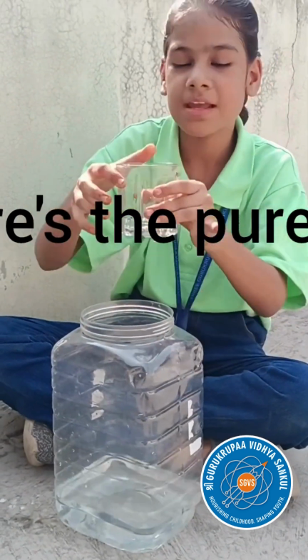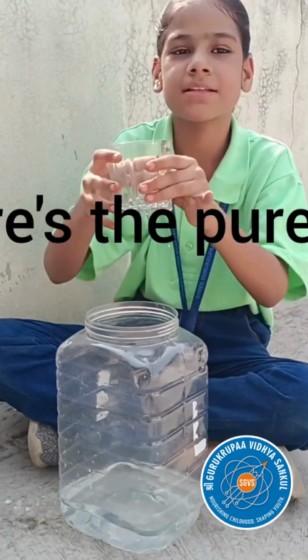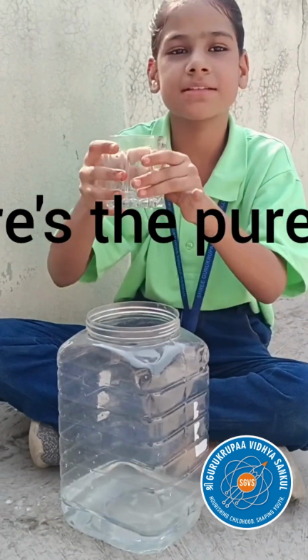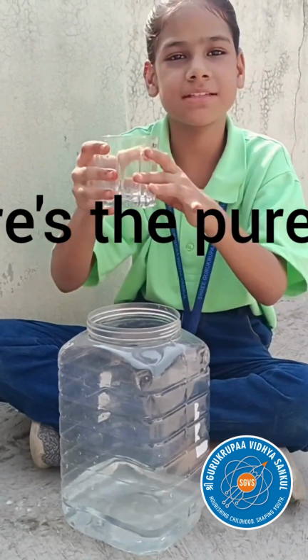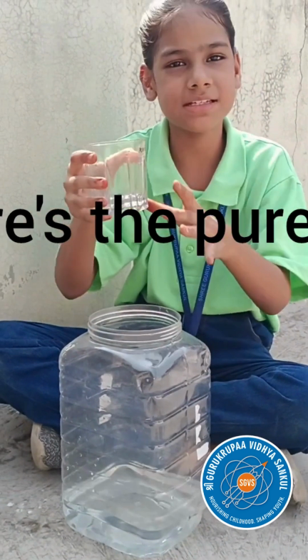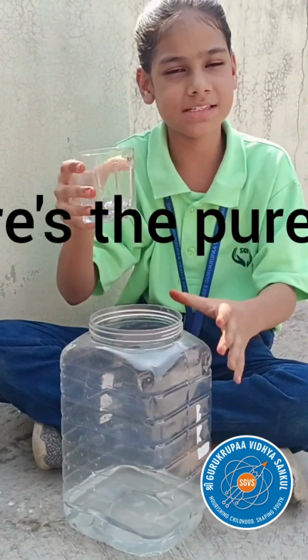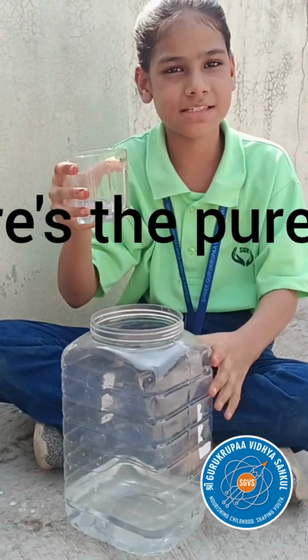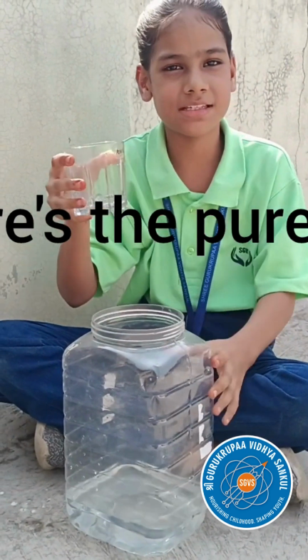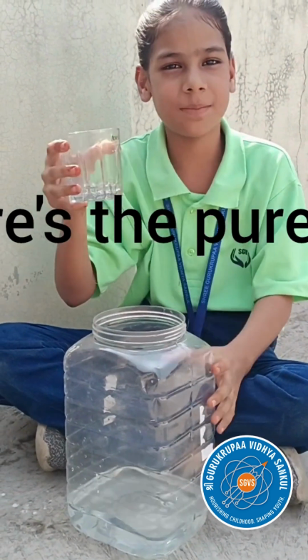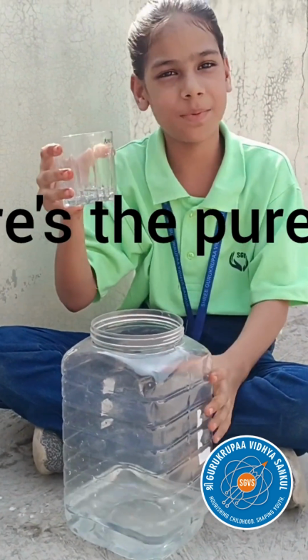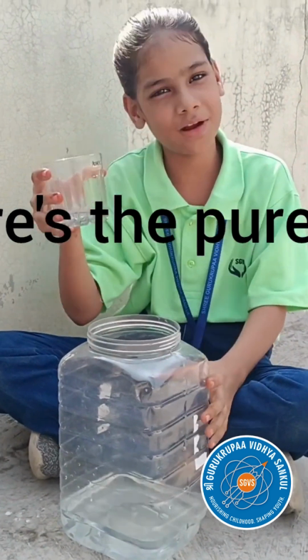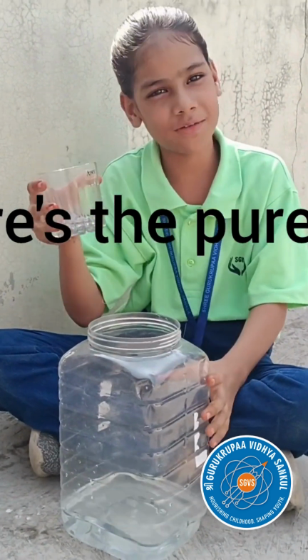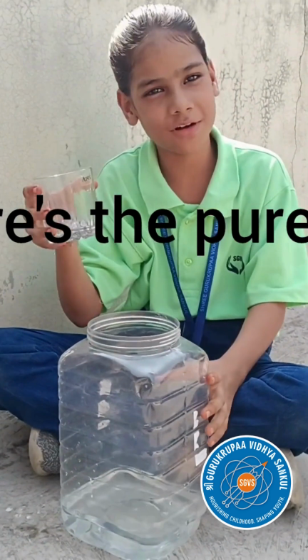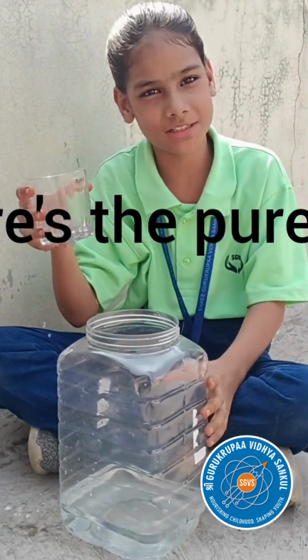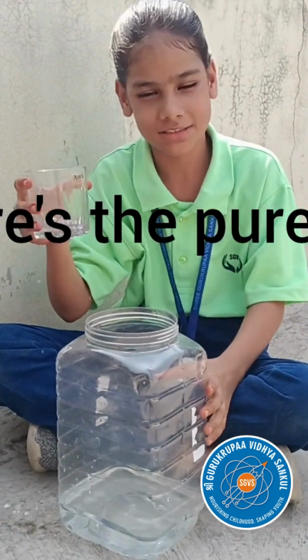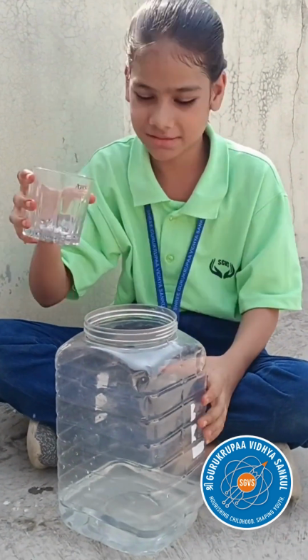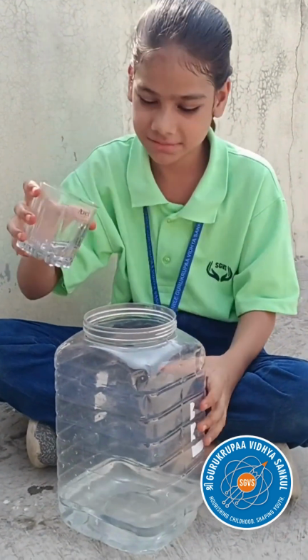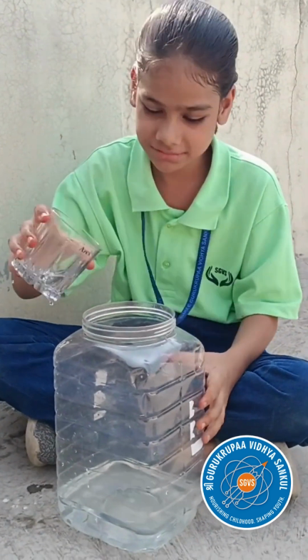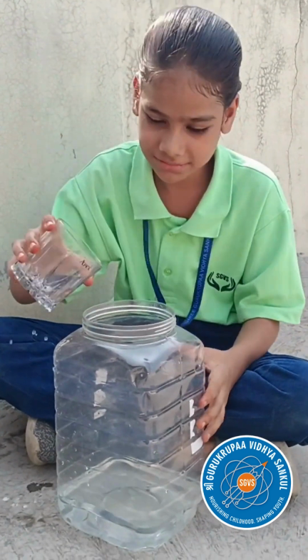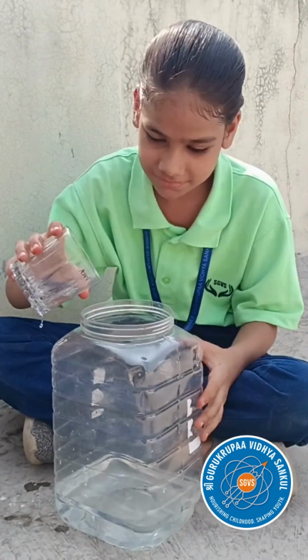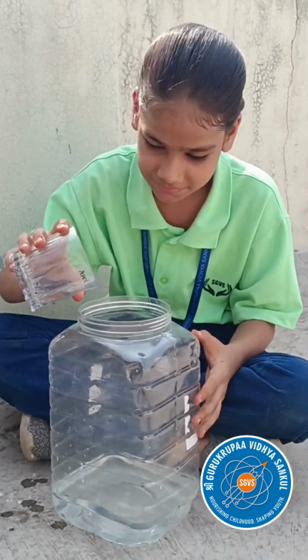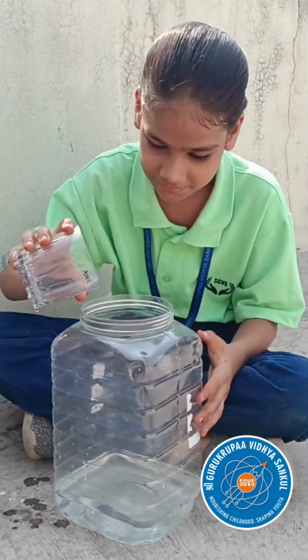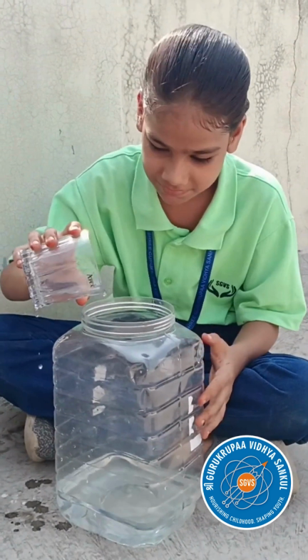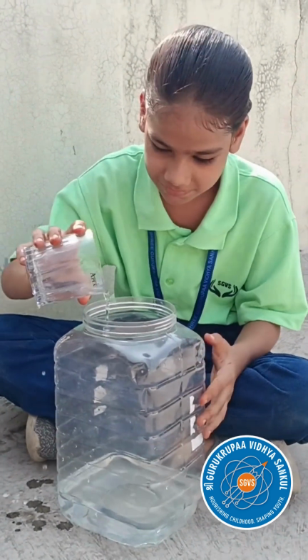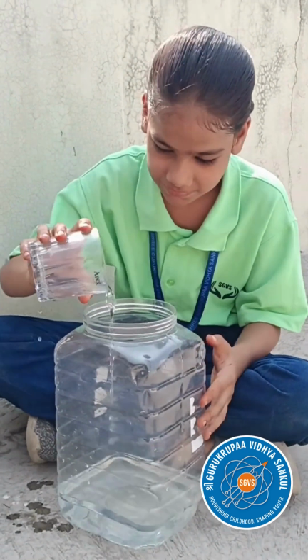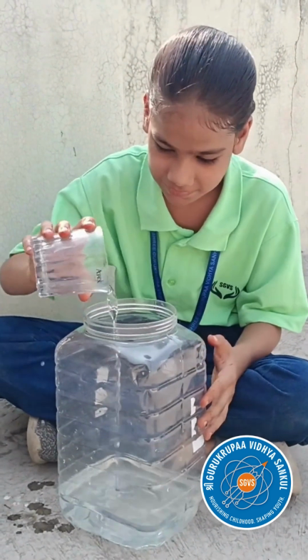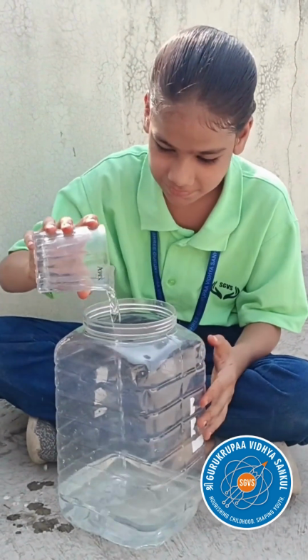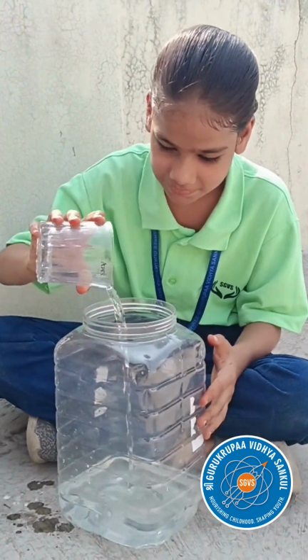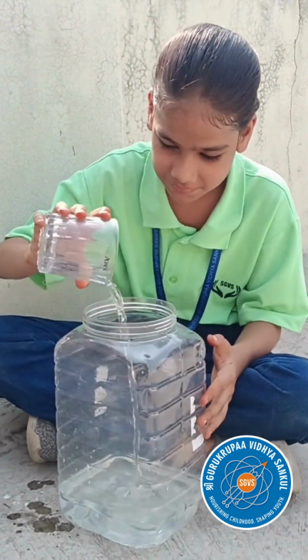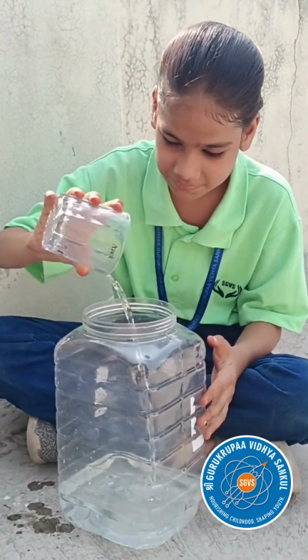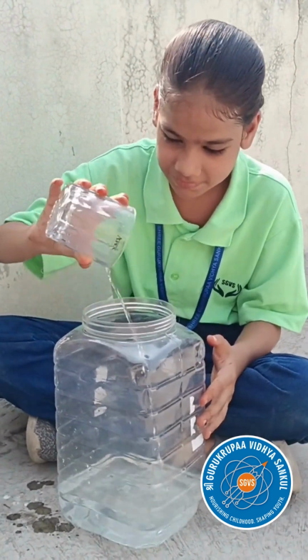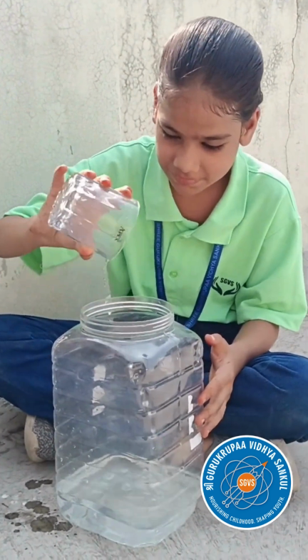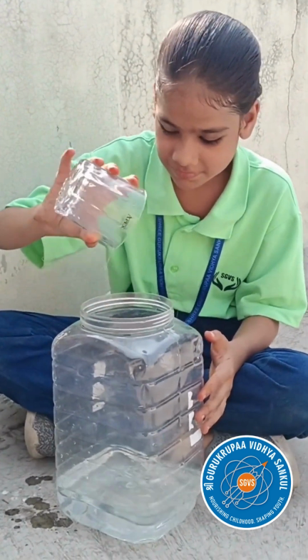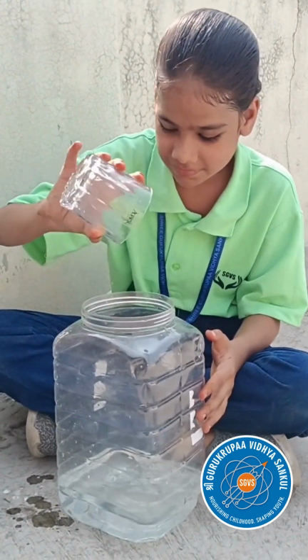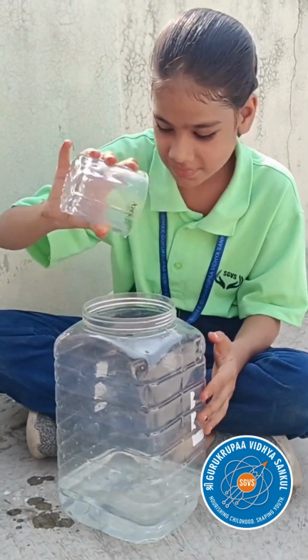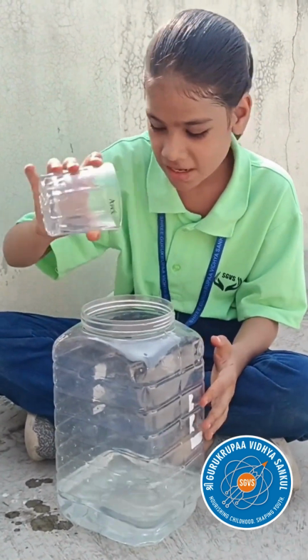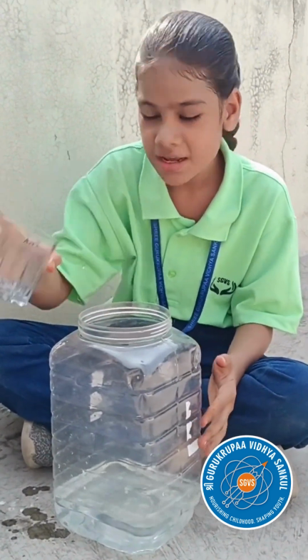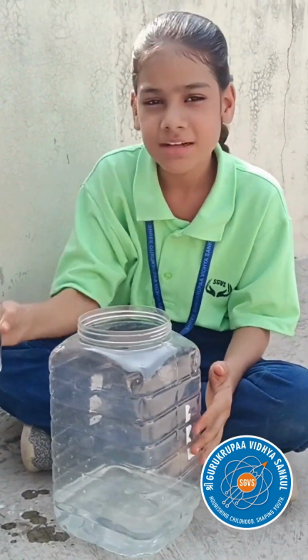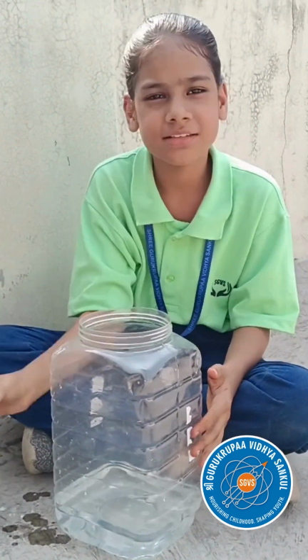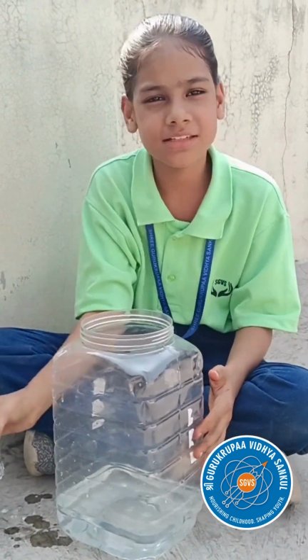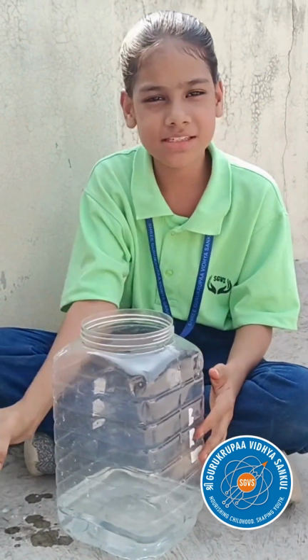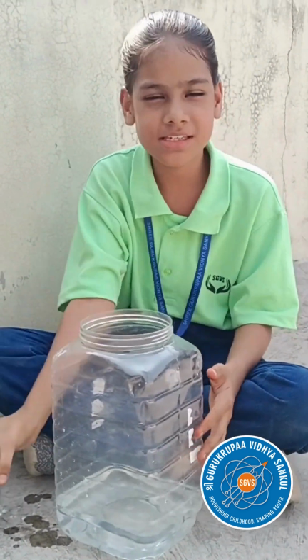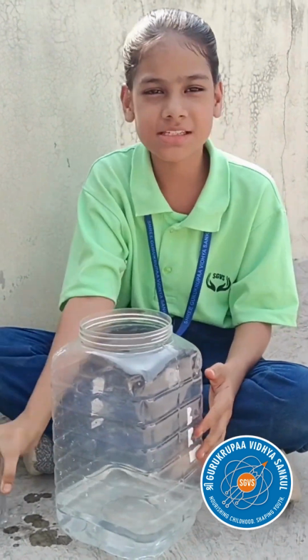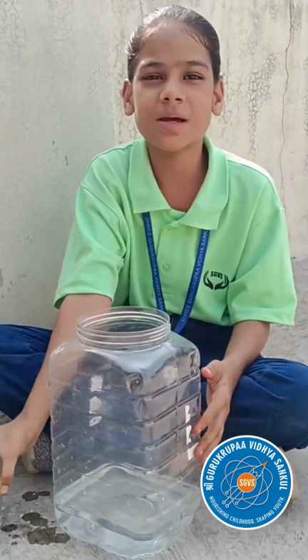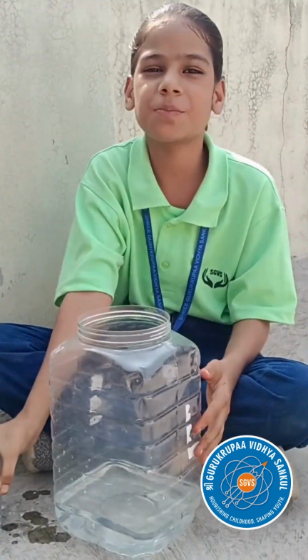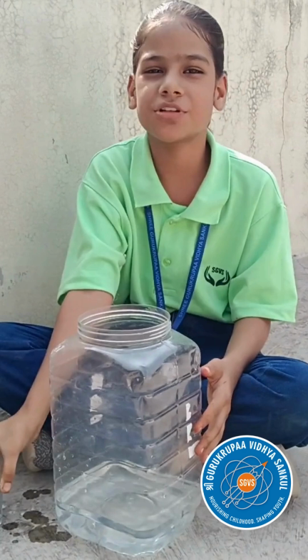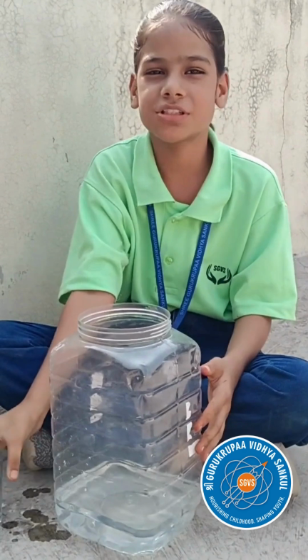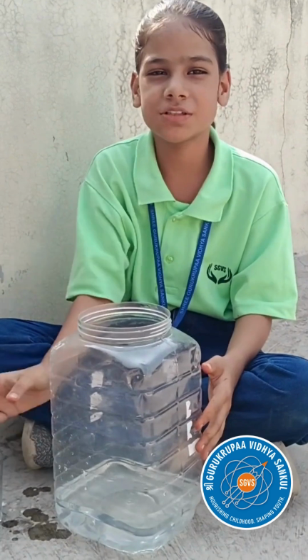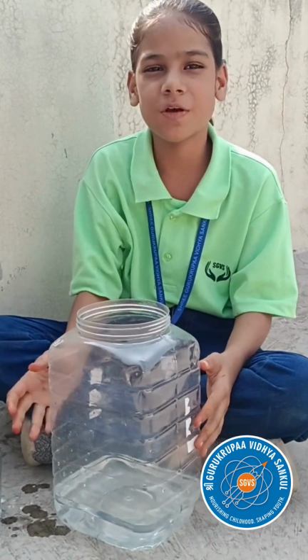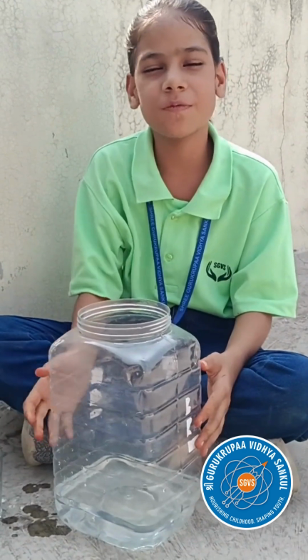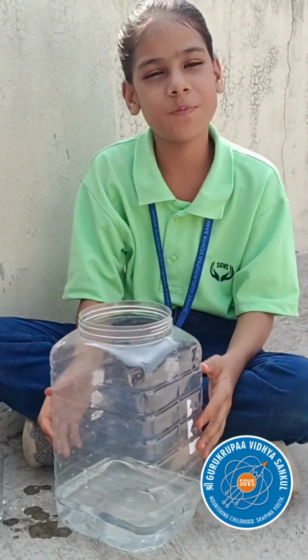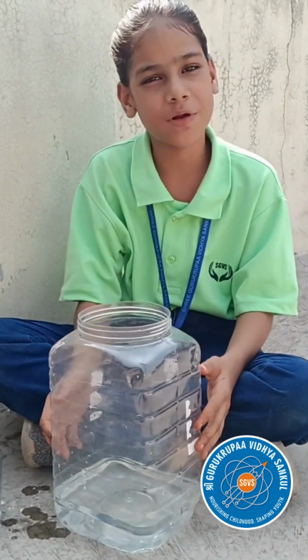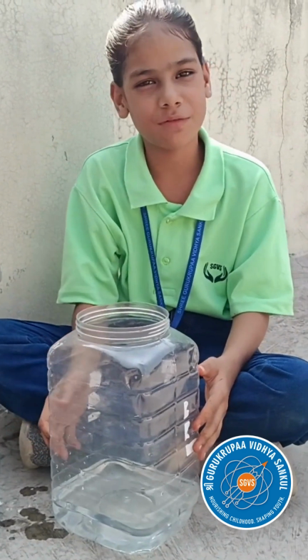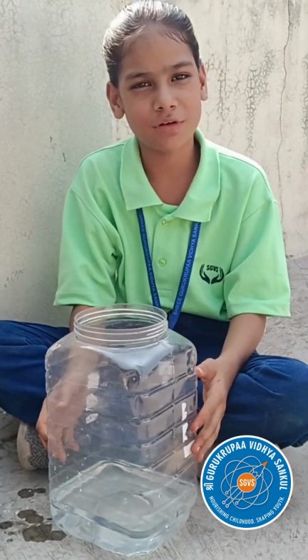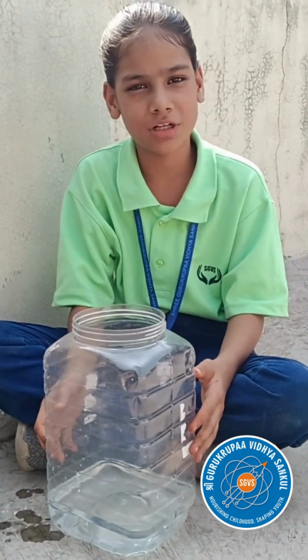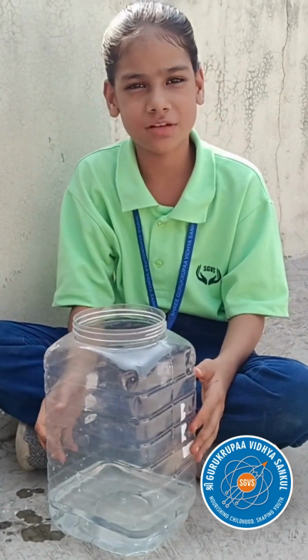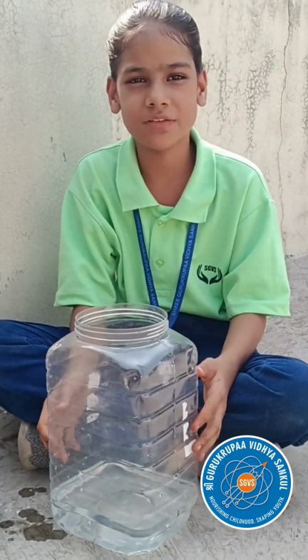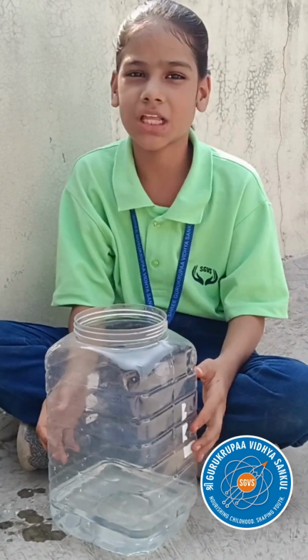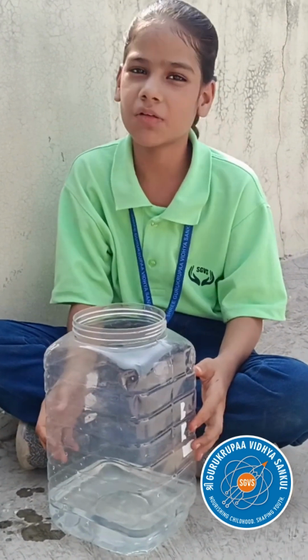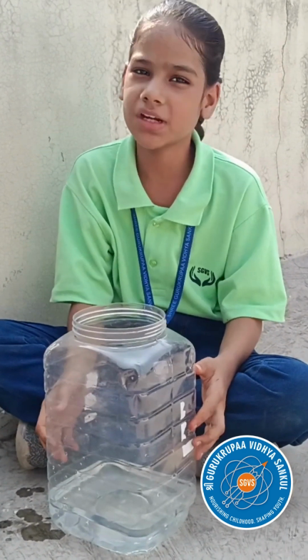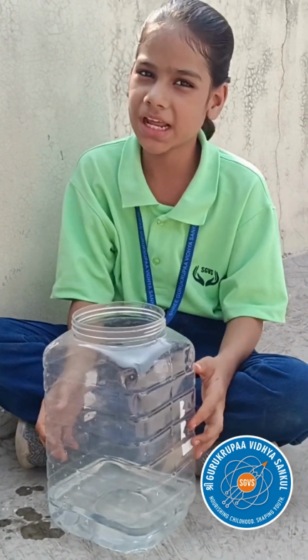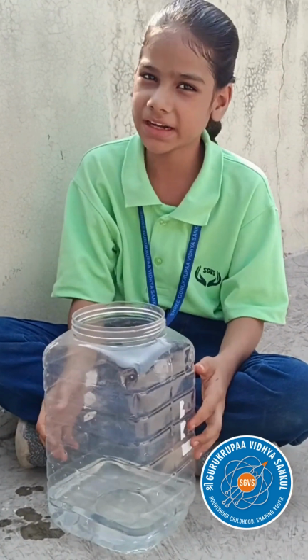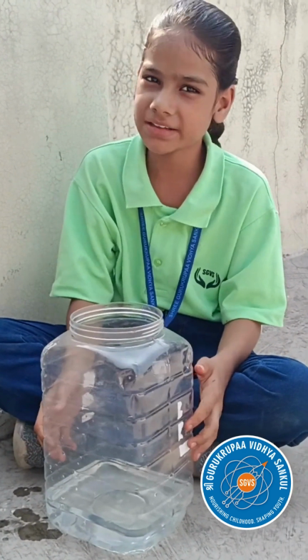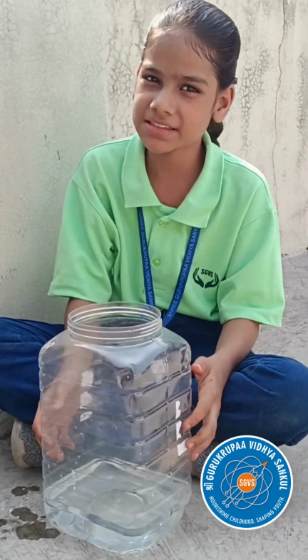This is the pure water. This is the process of pure water without electricity.